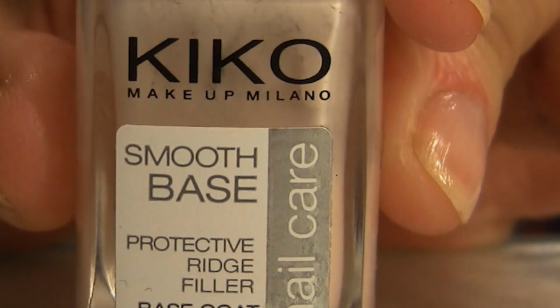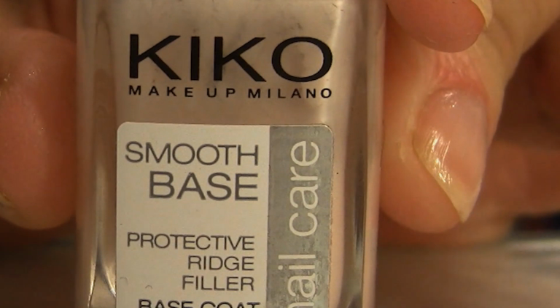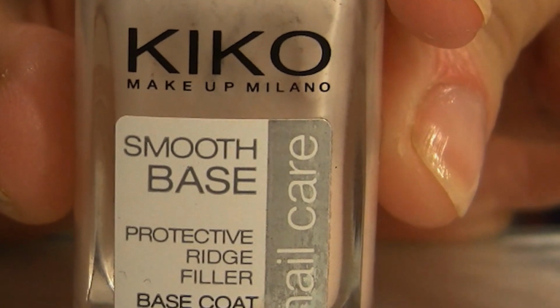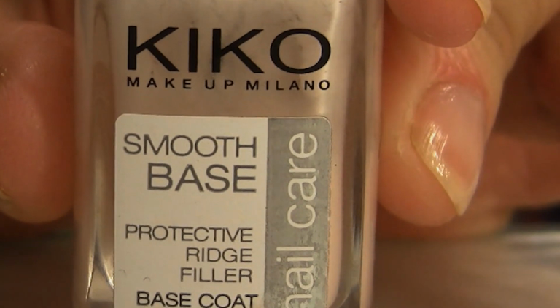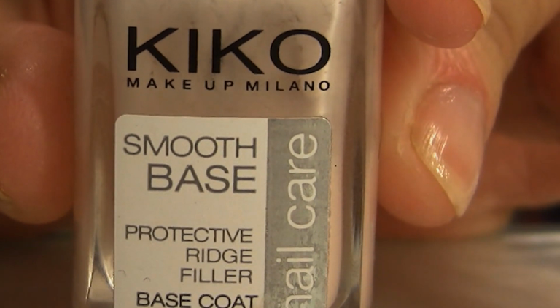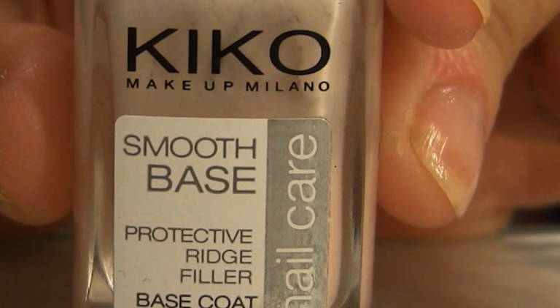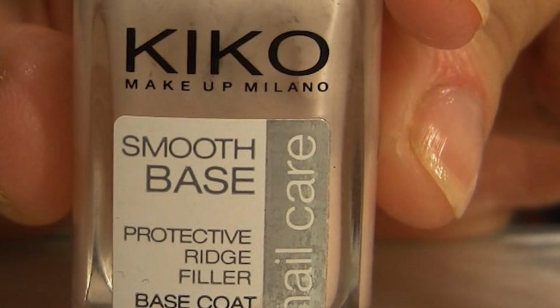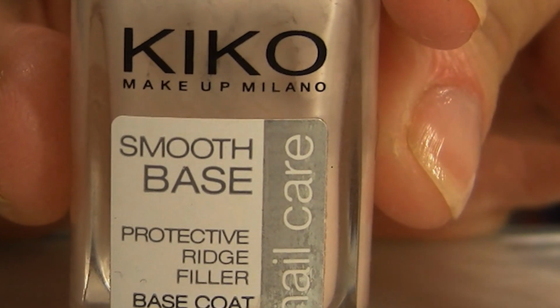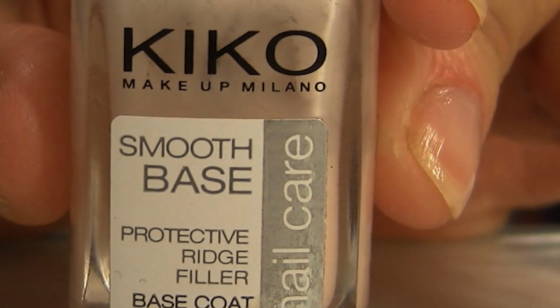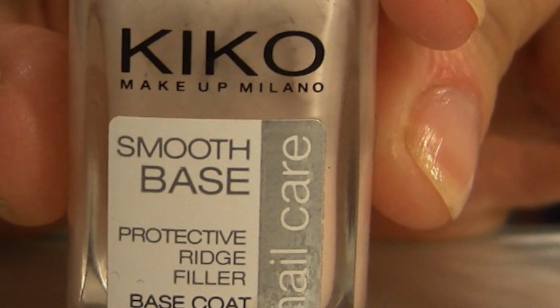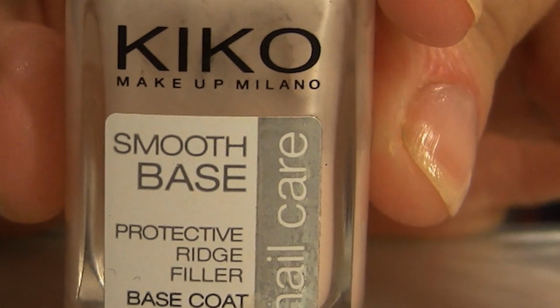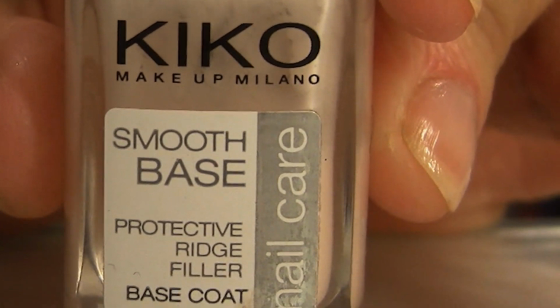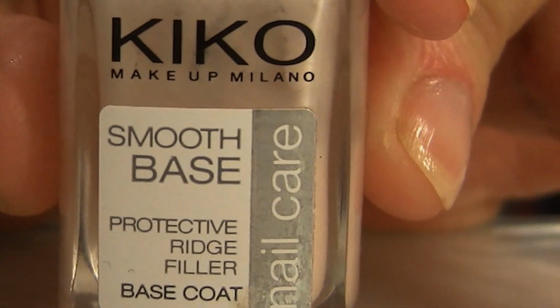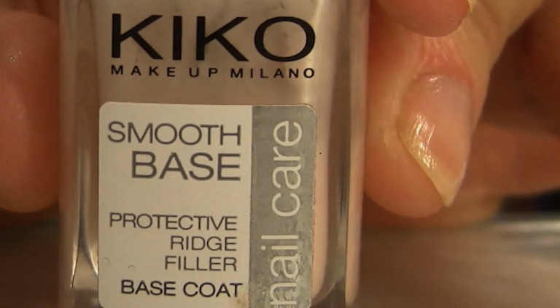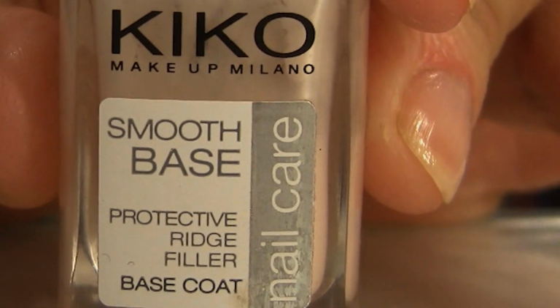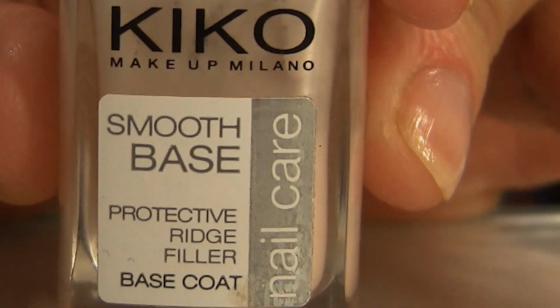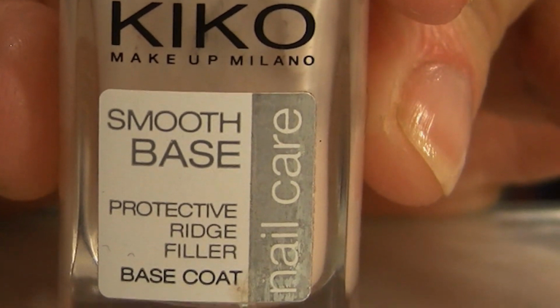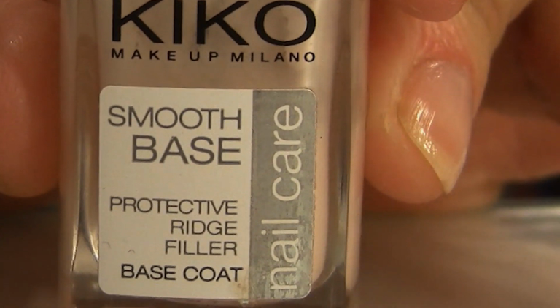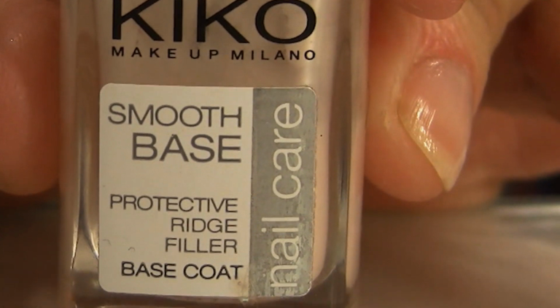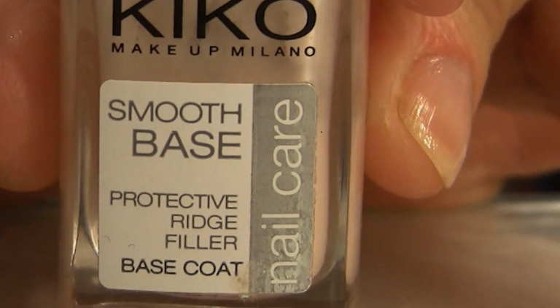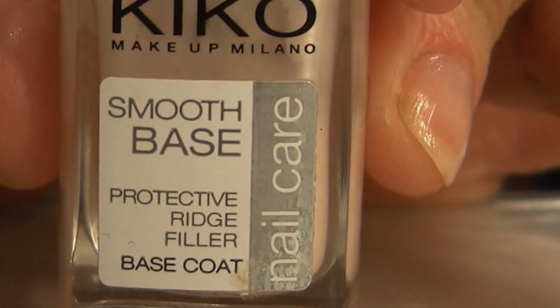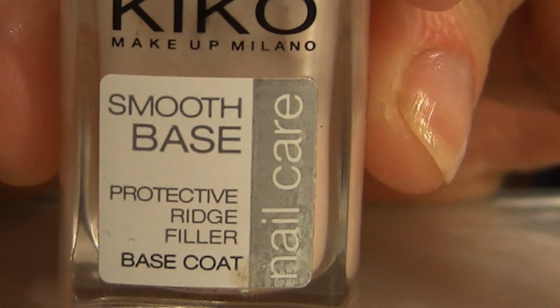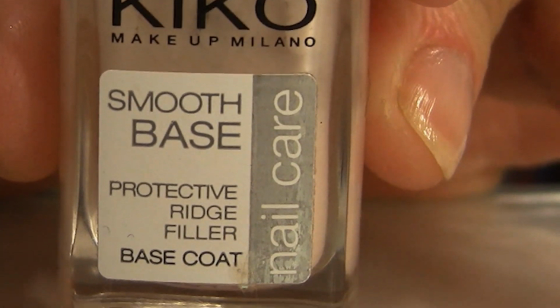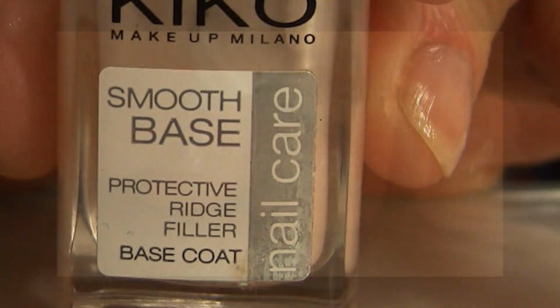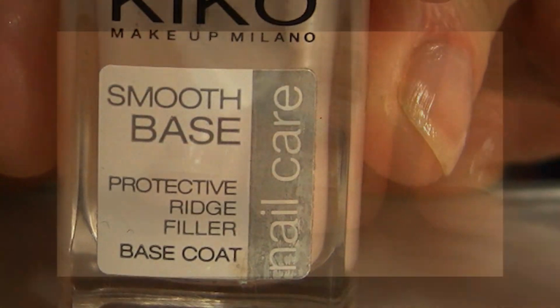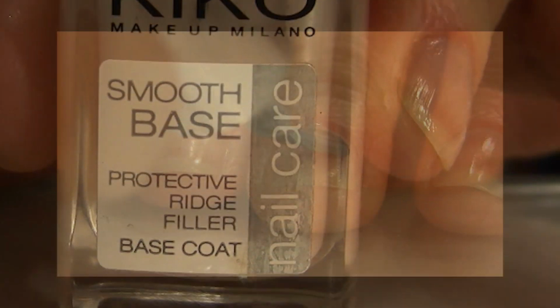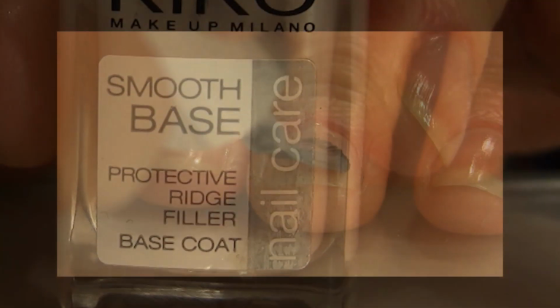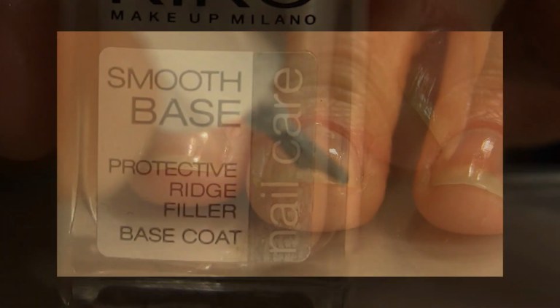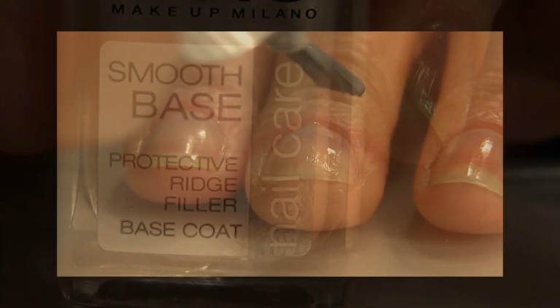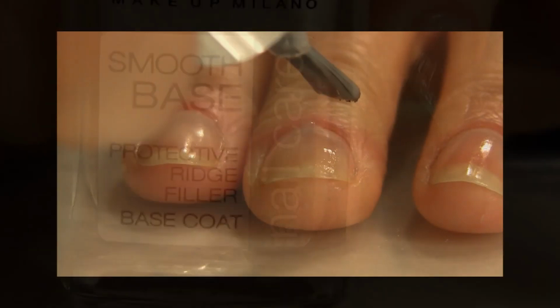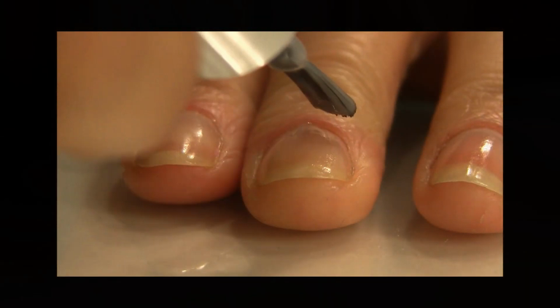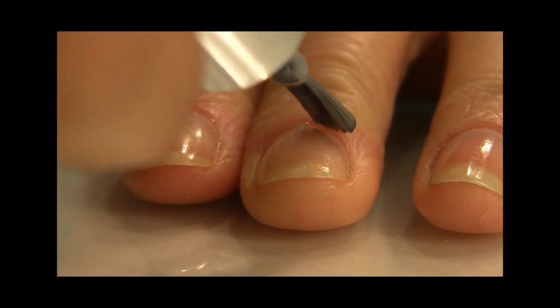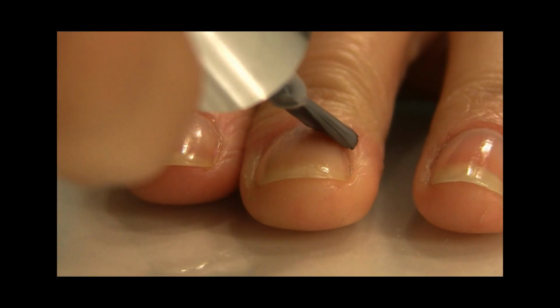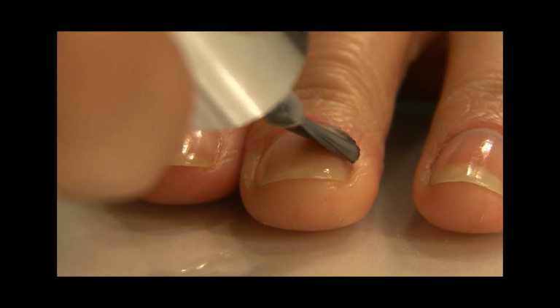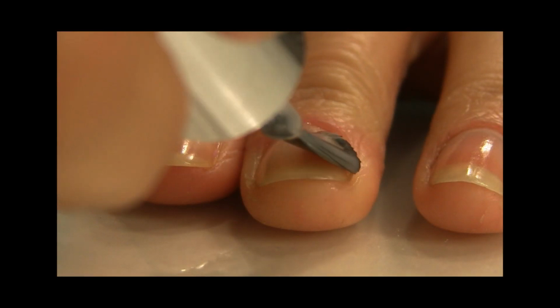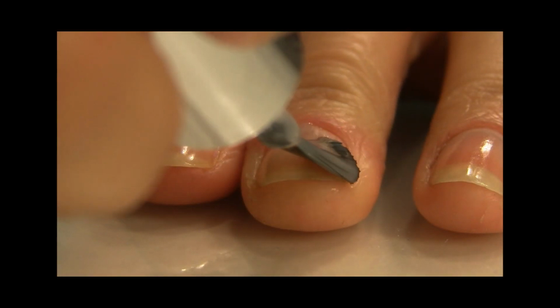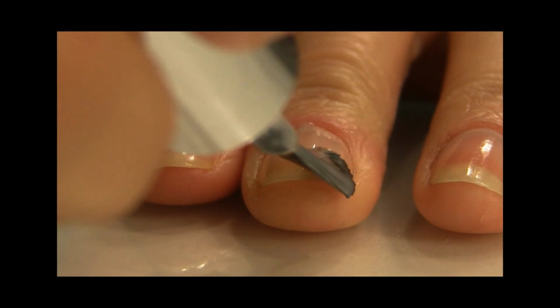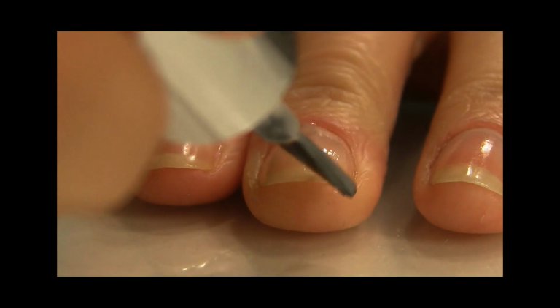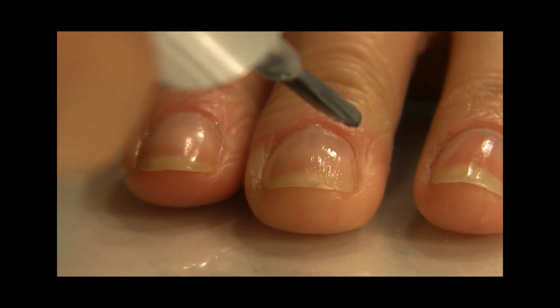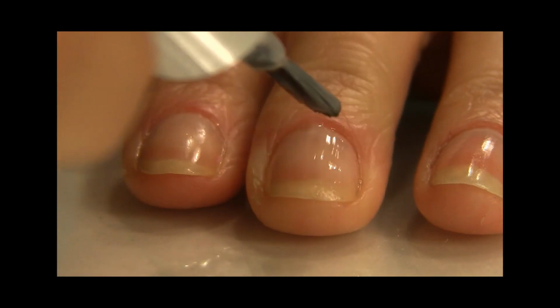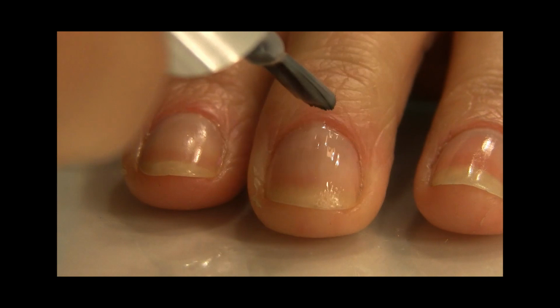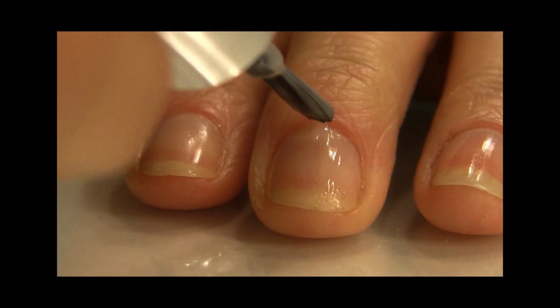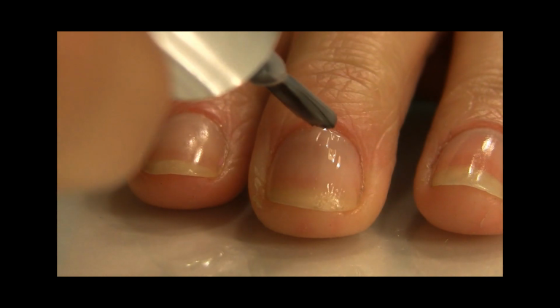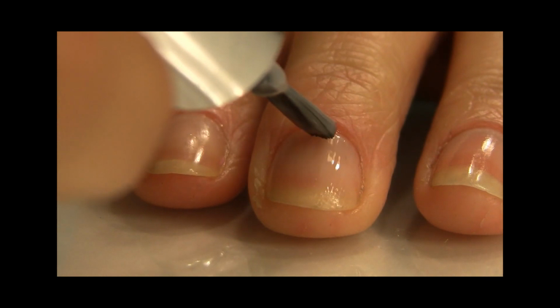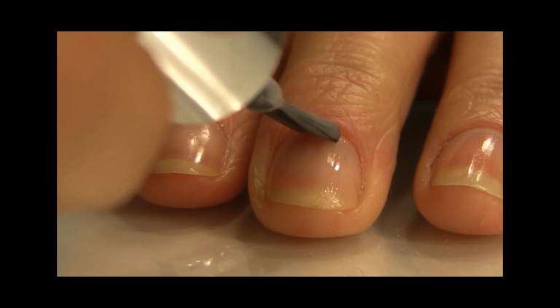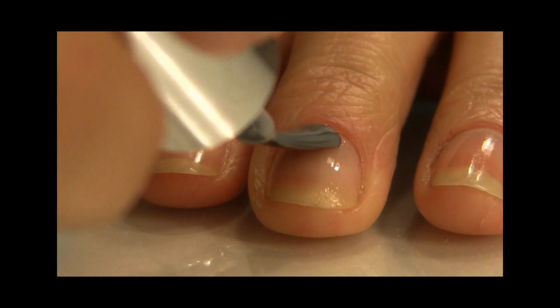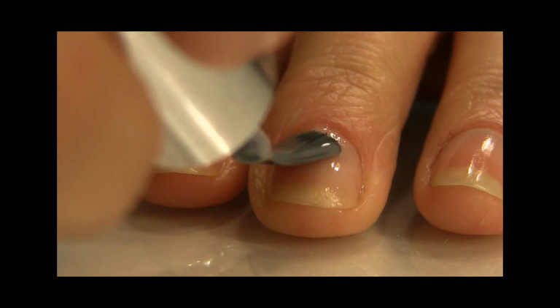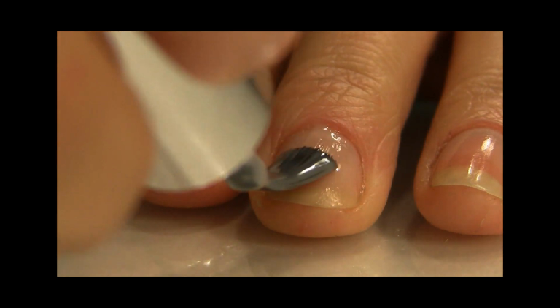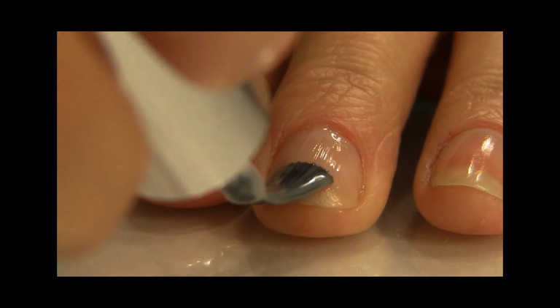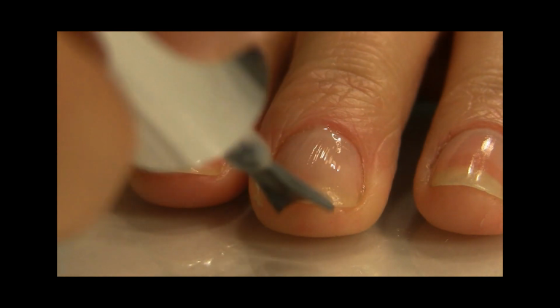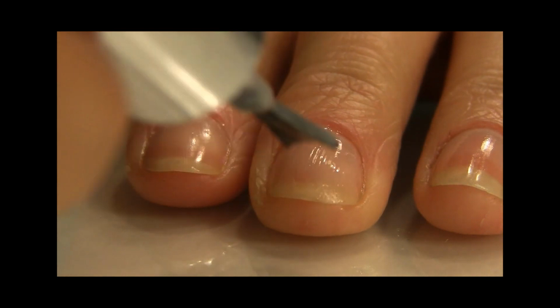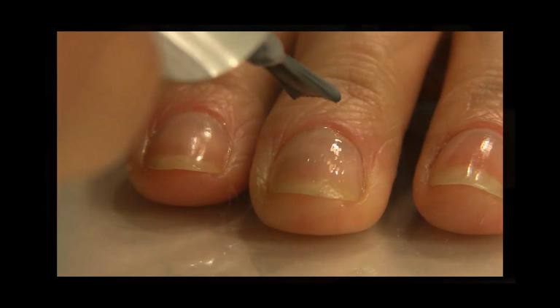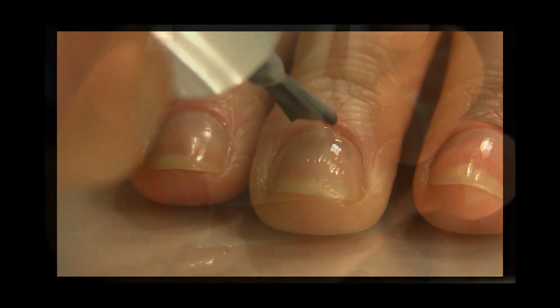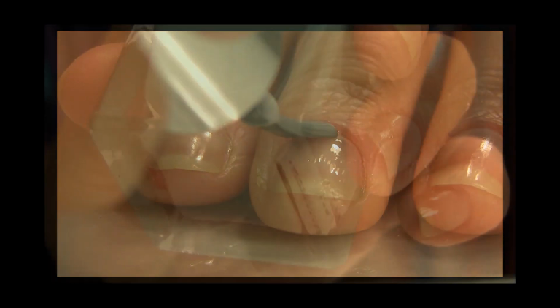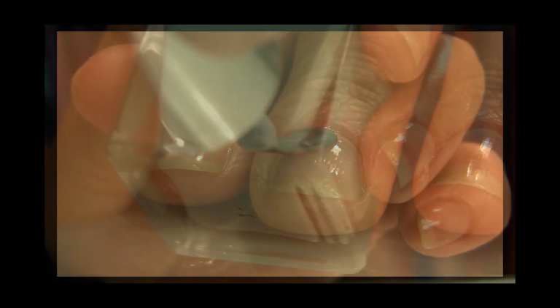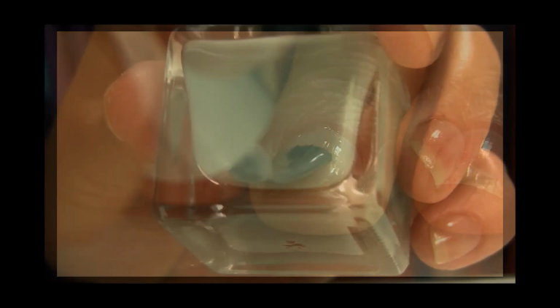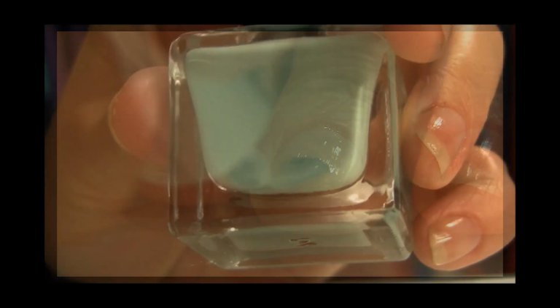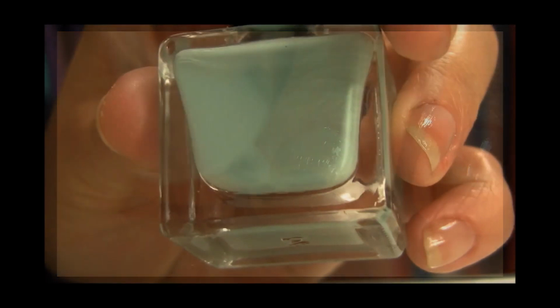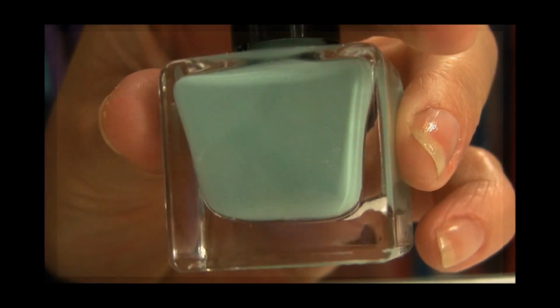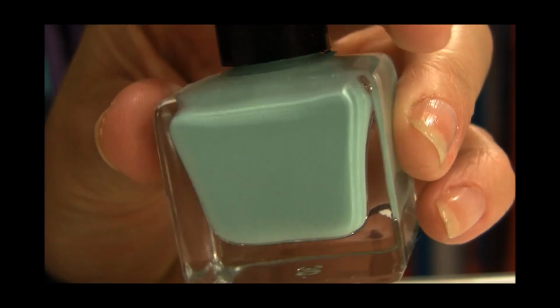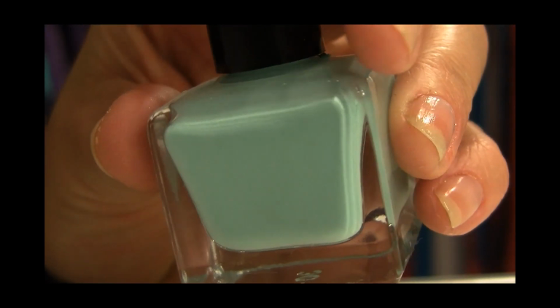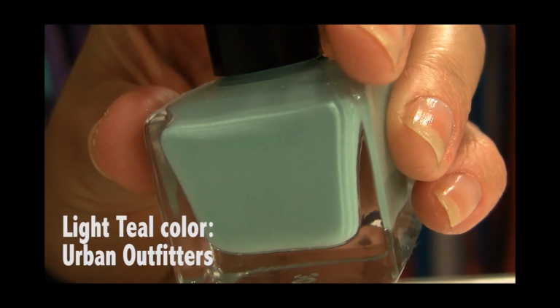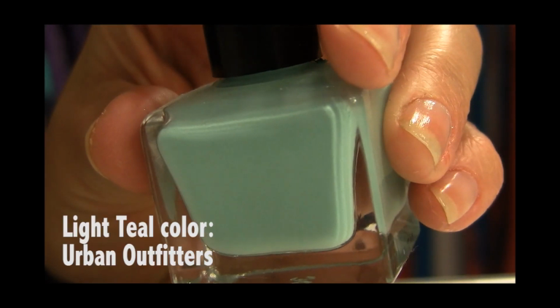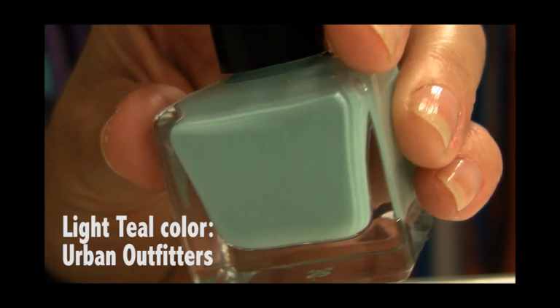Begin by prepping your nails with a smooth base coat. I like this one from Kiko Makeup Milano, and you can use one or two coats.